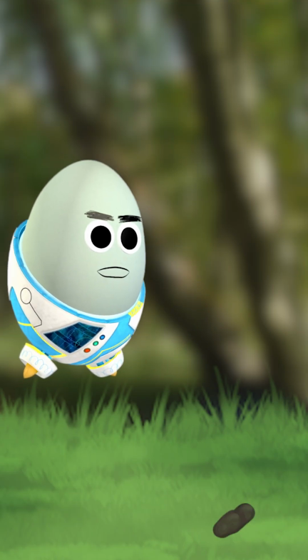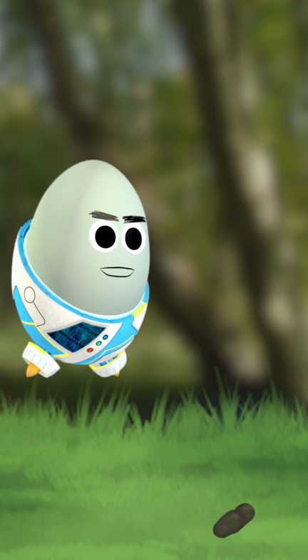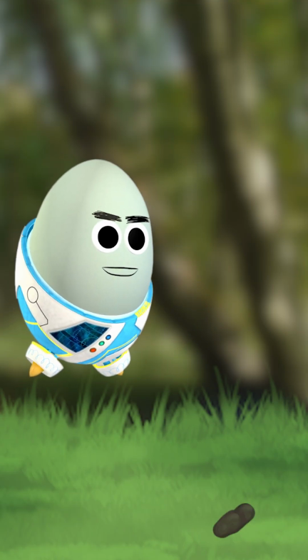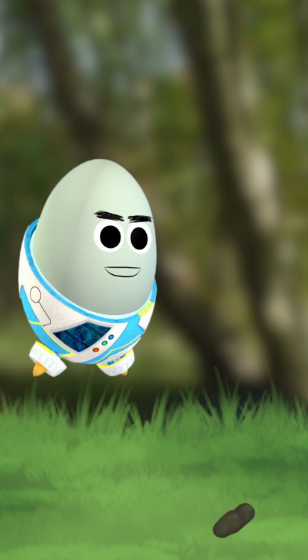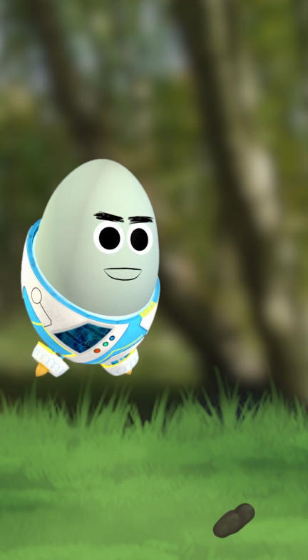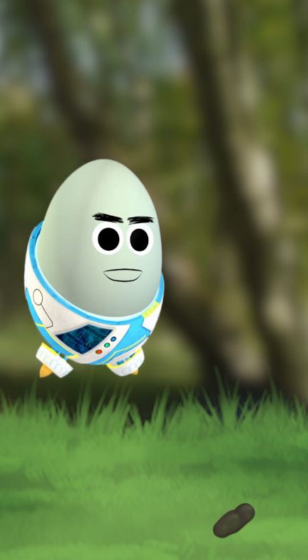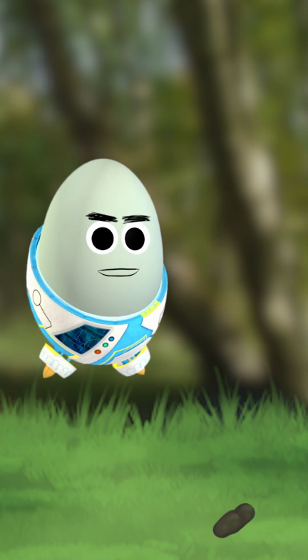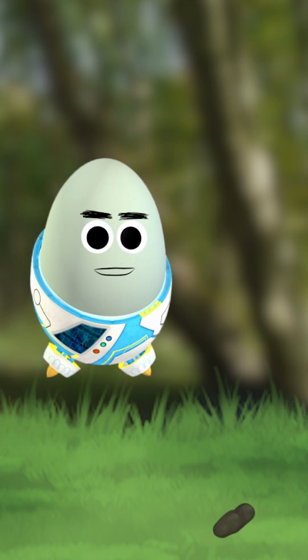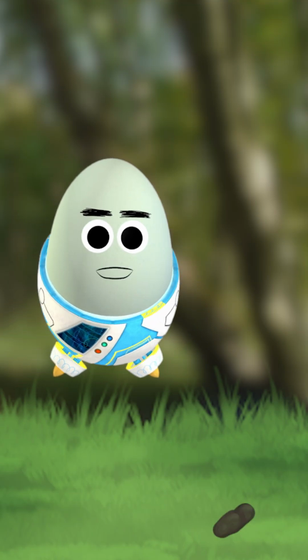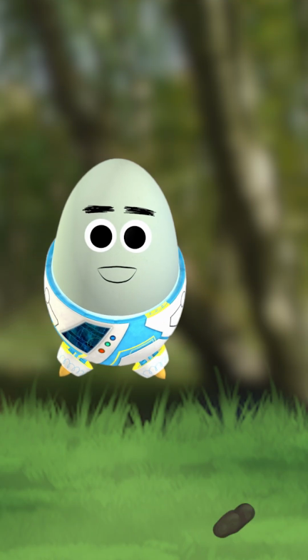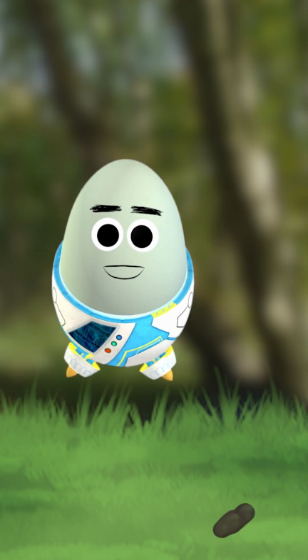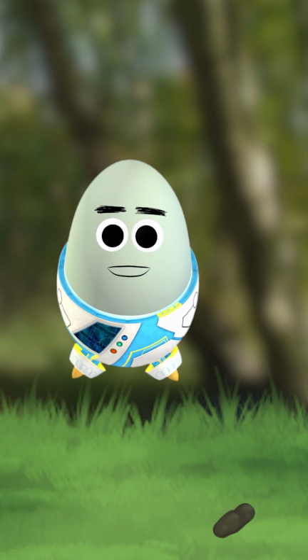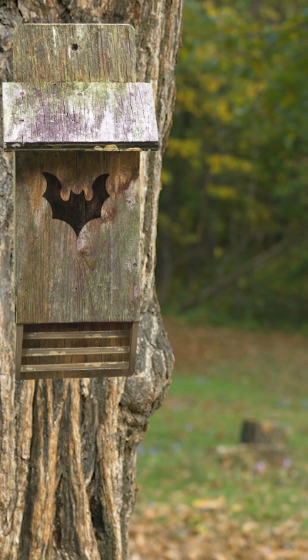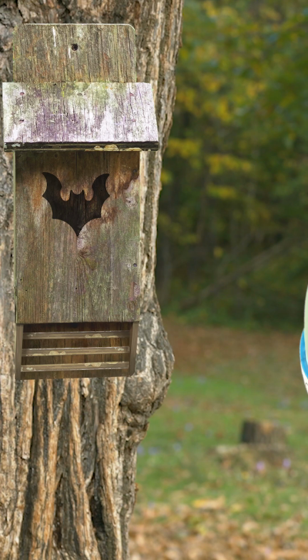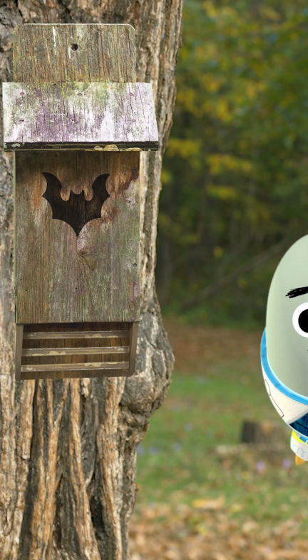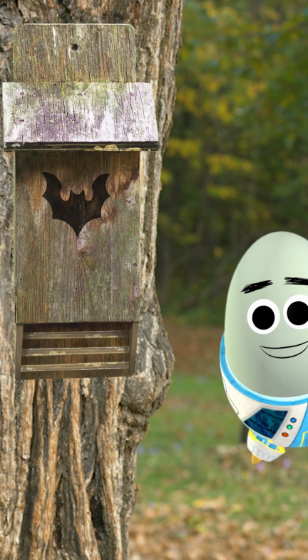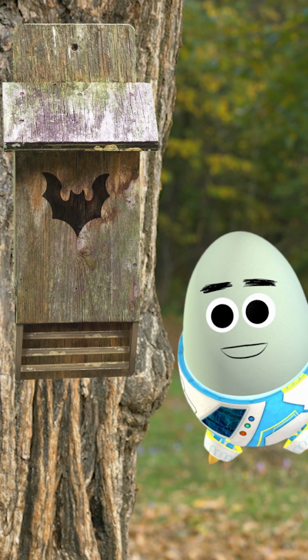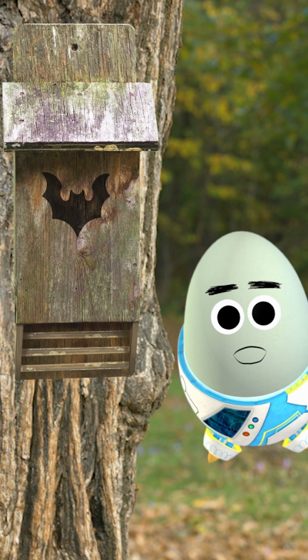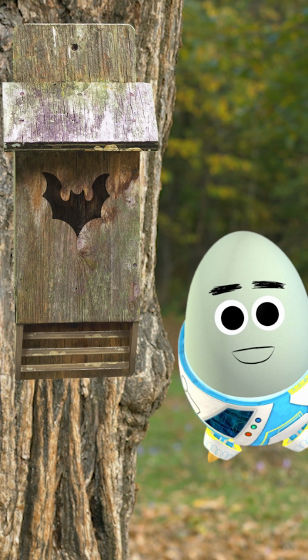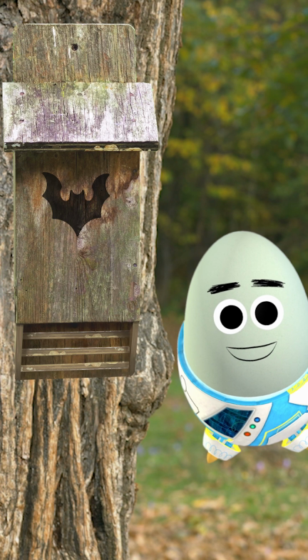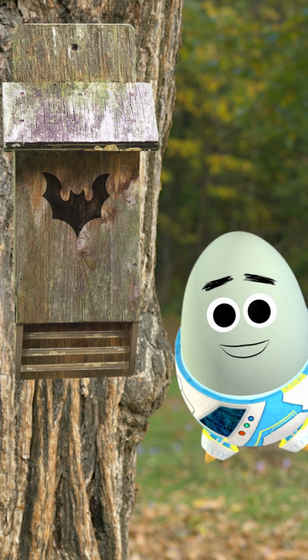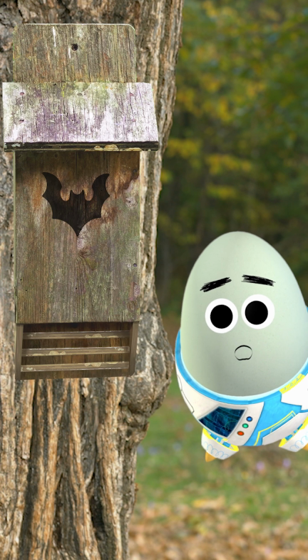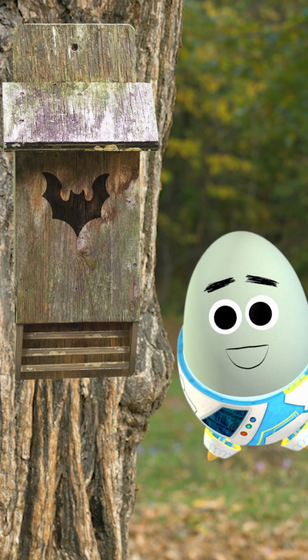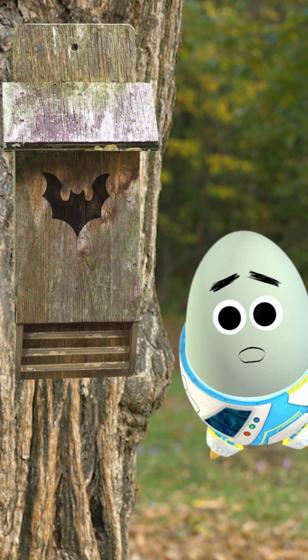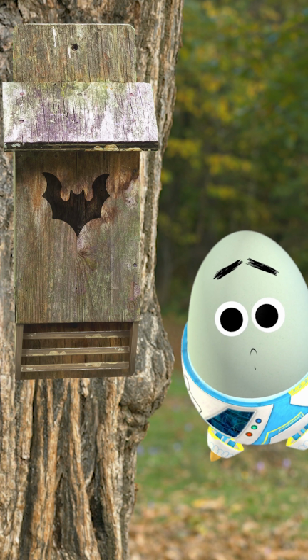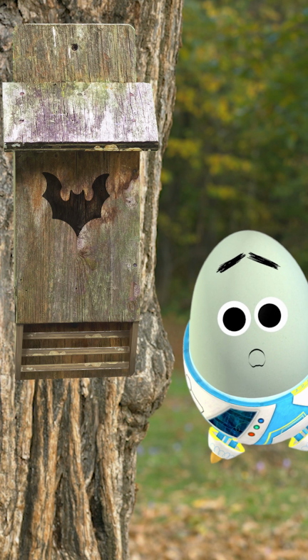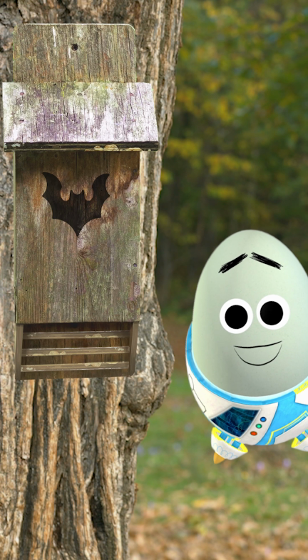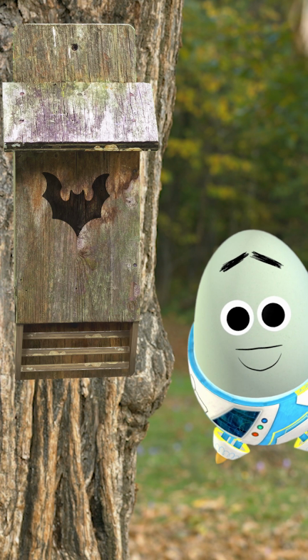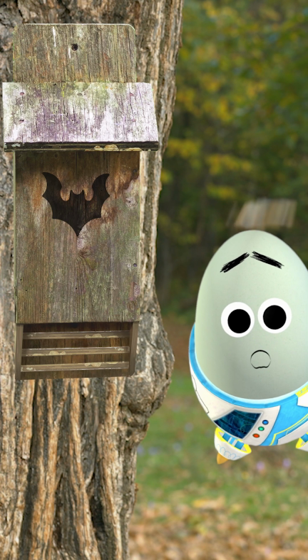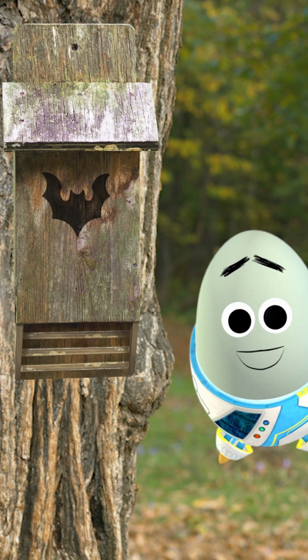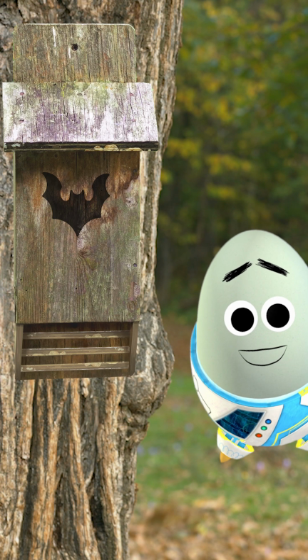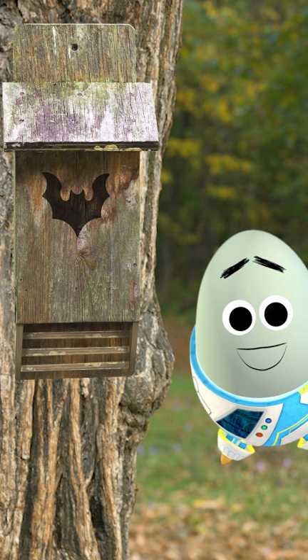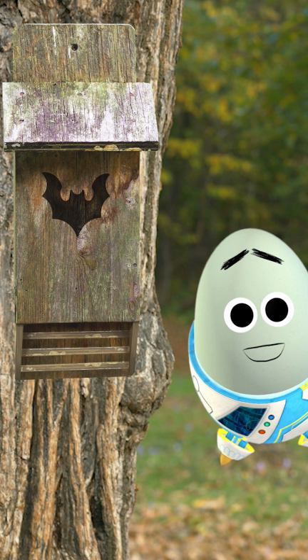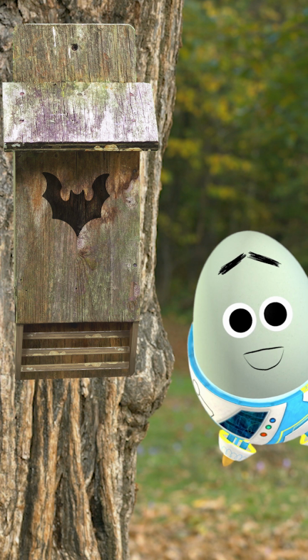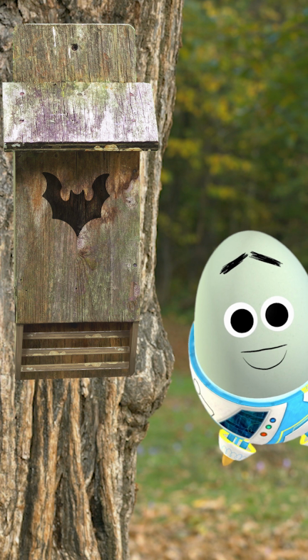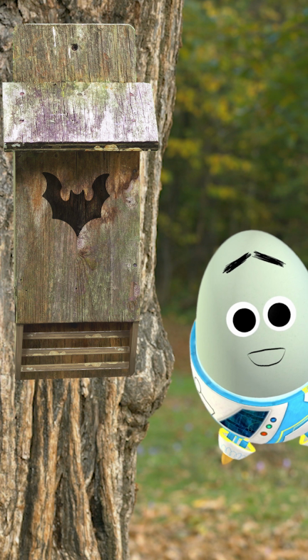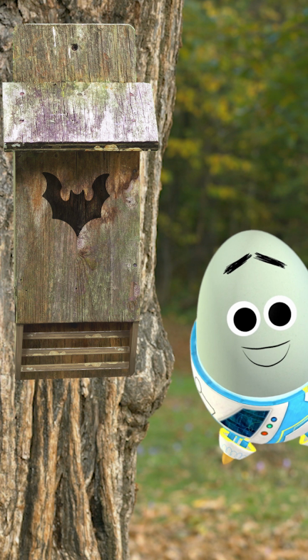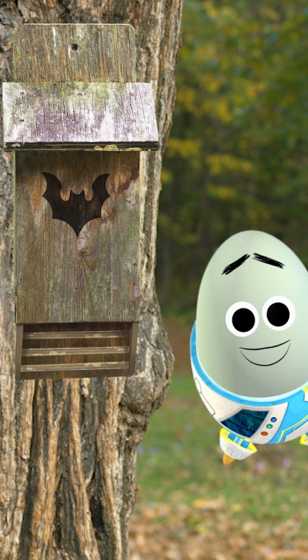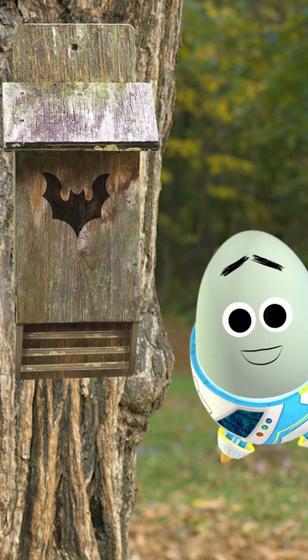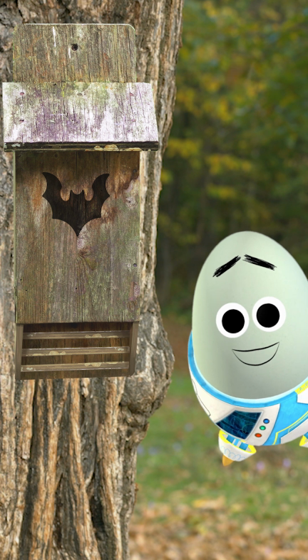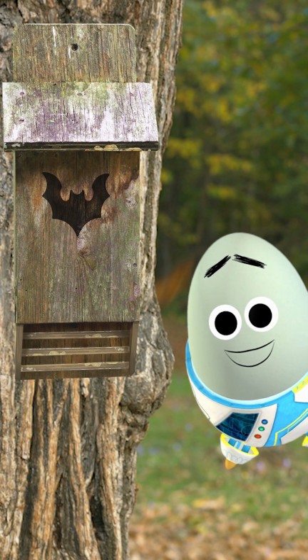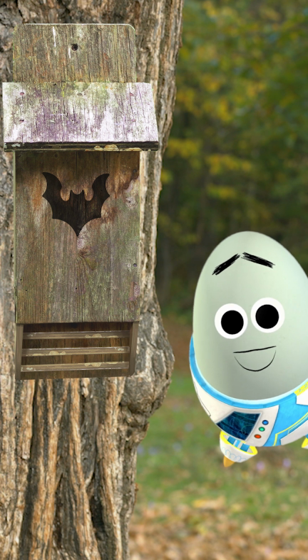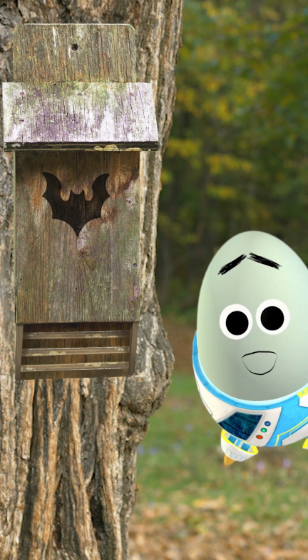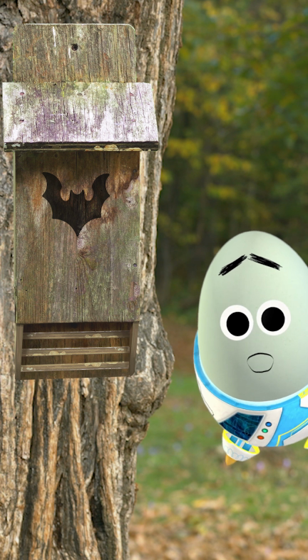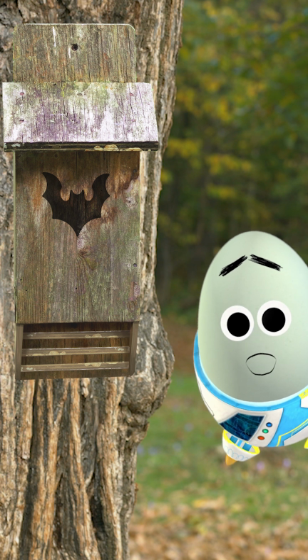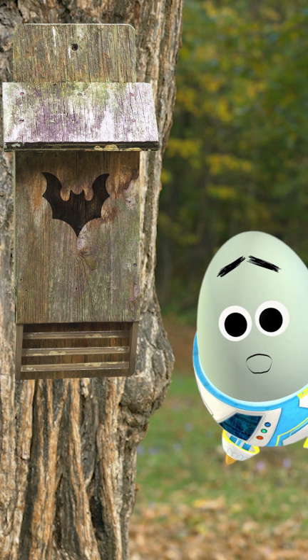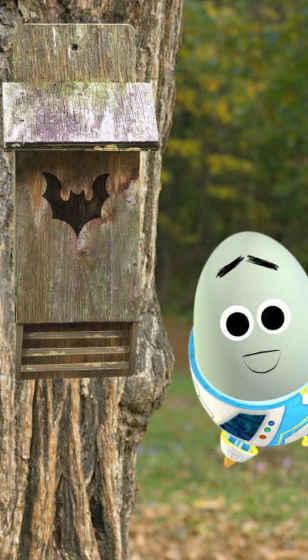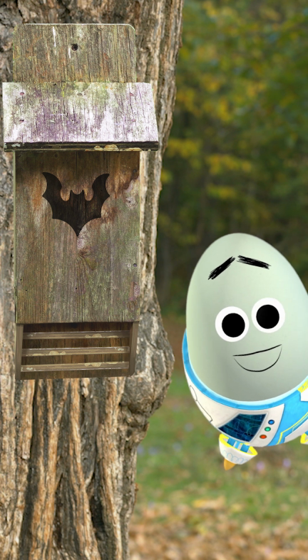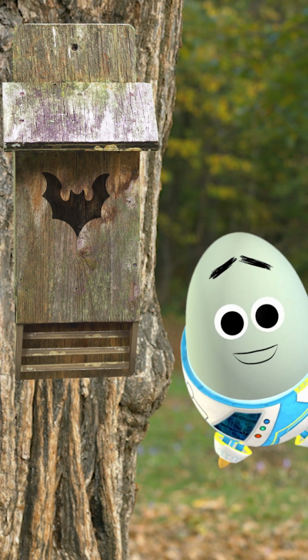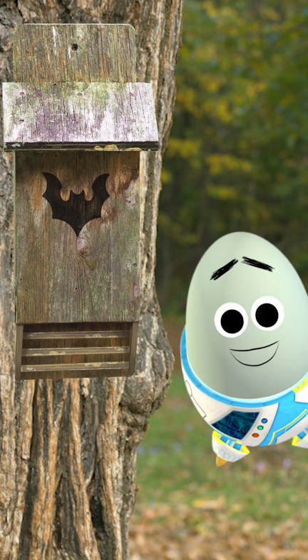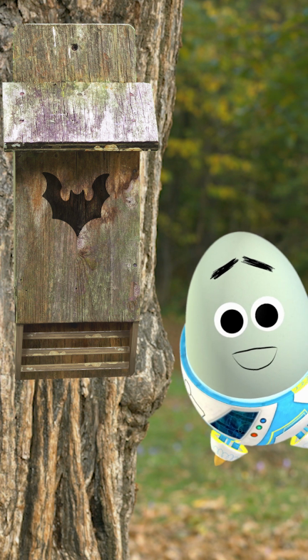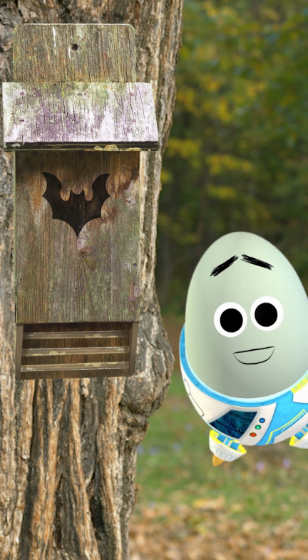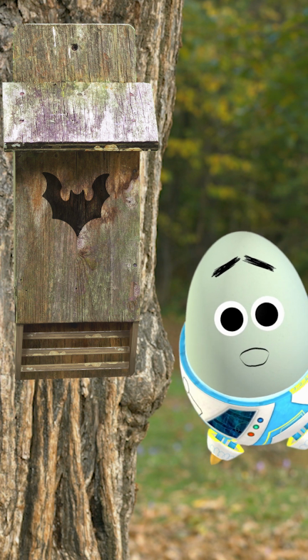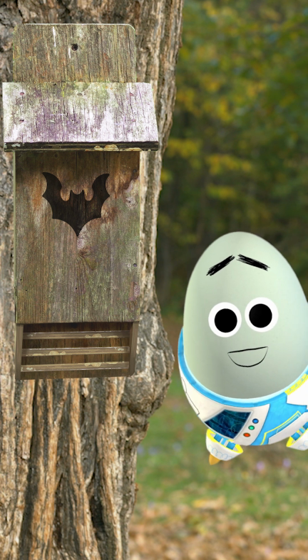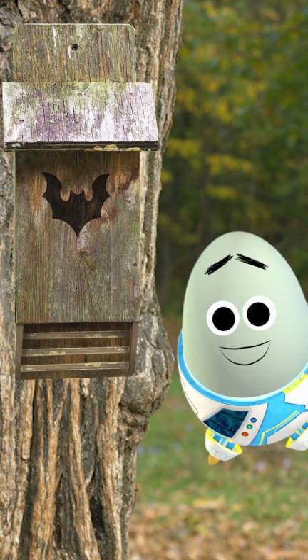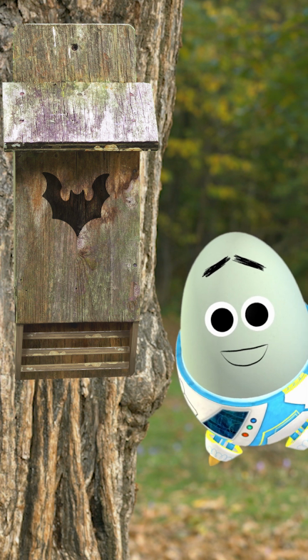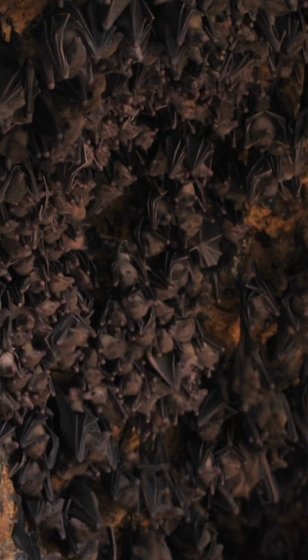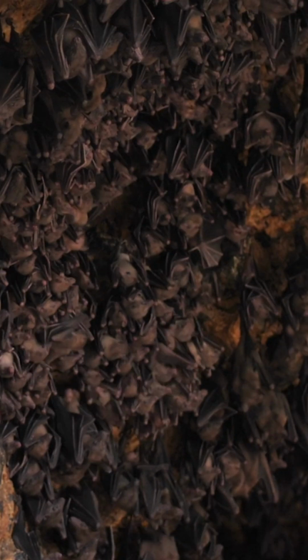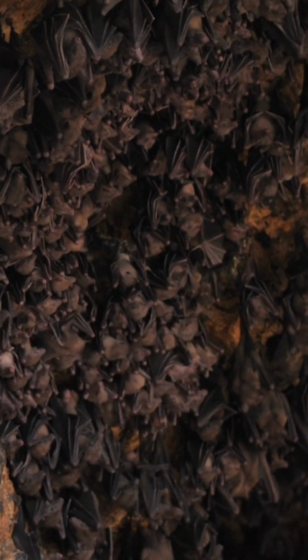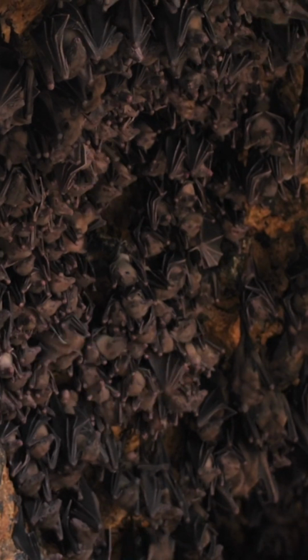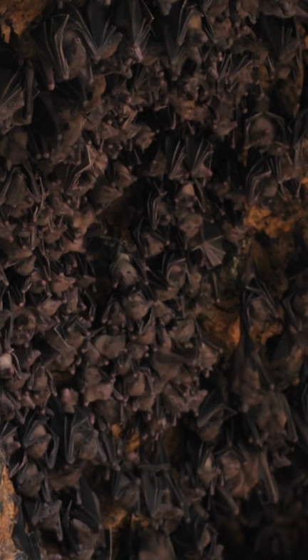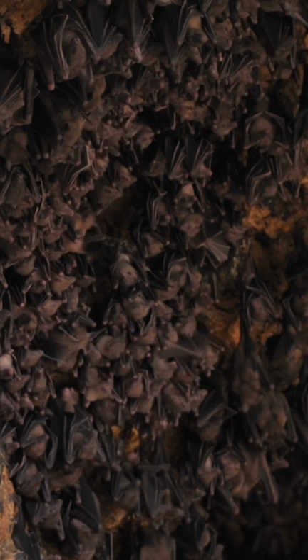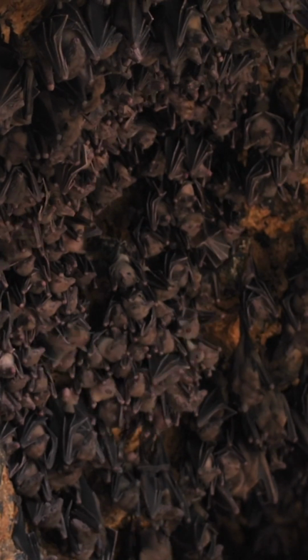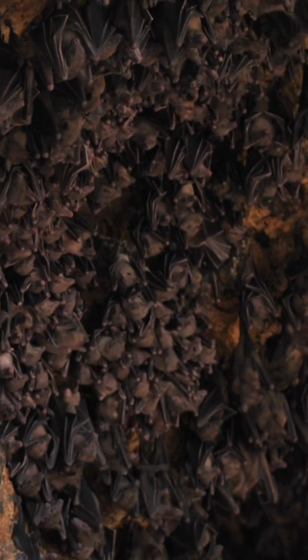By installing these around urban areas, planet protectors like you are able to help increase the bat population!